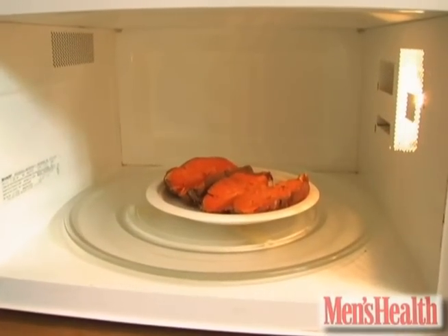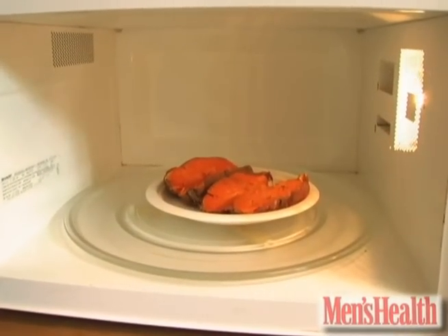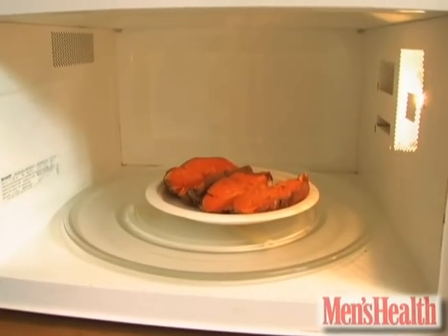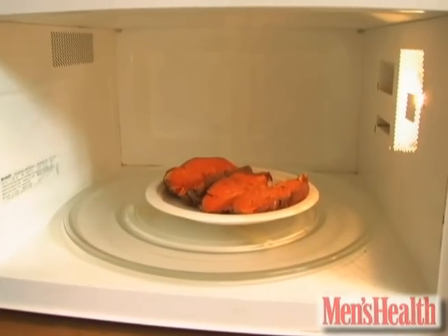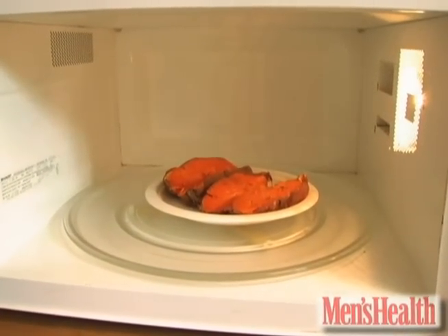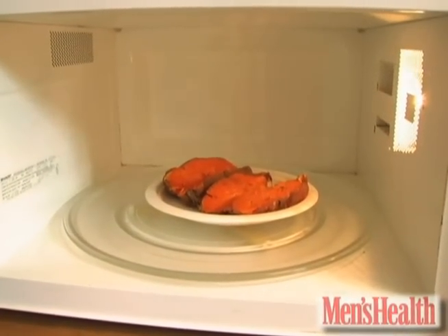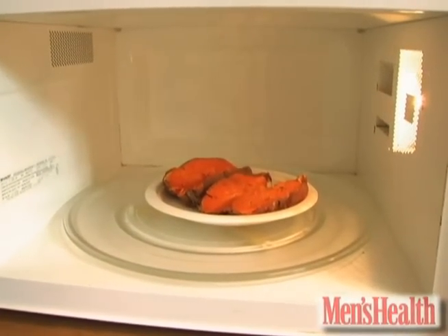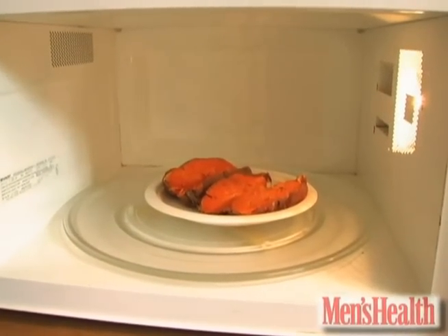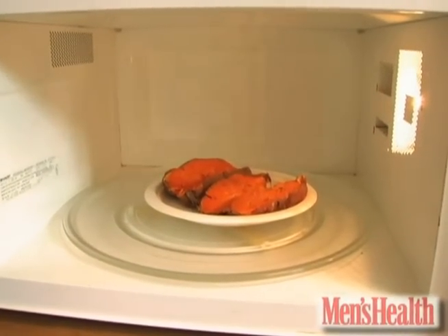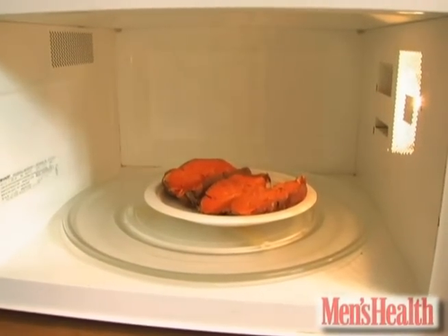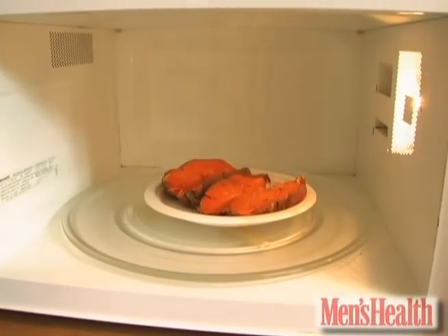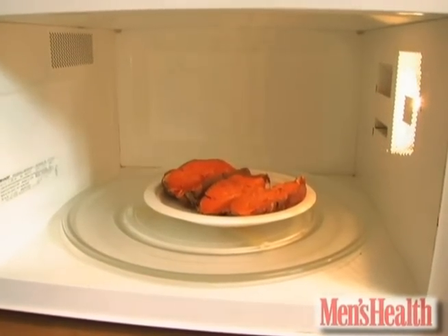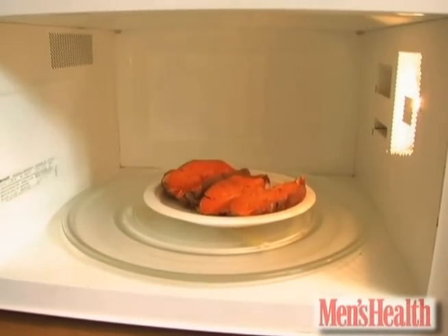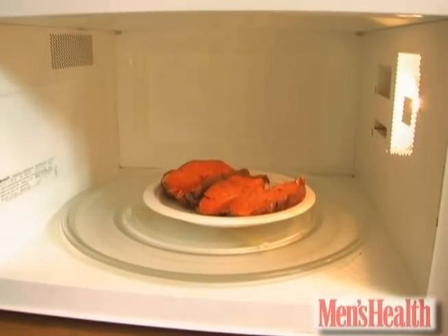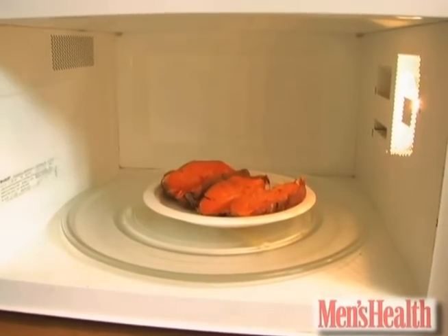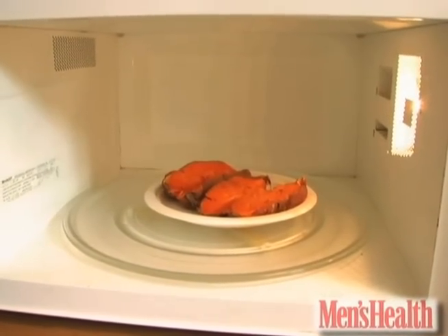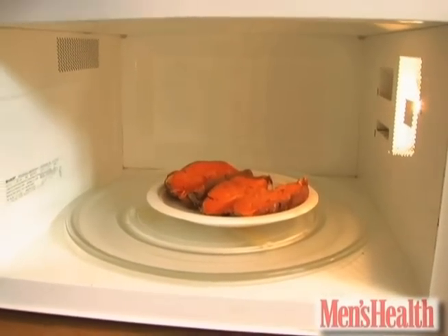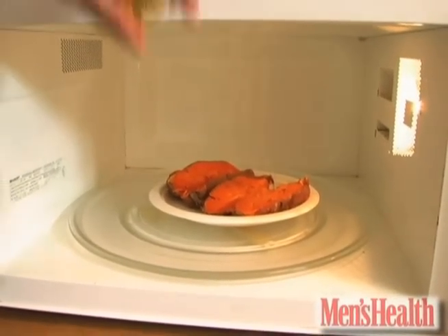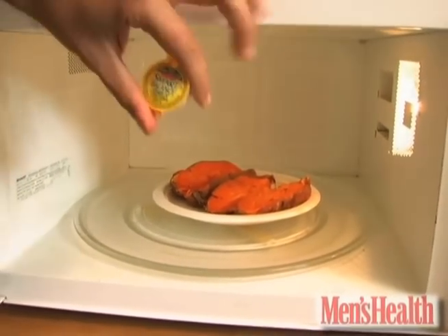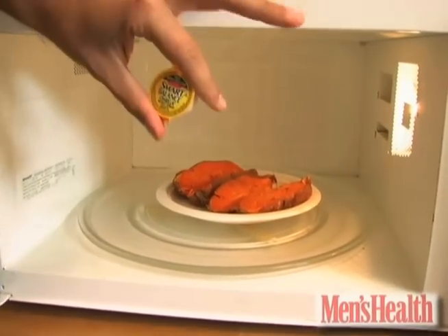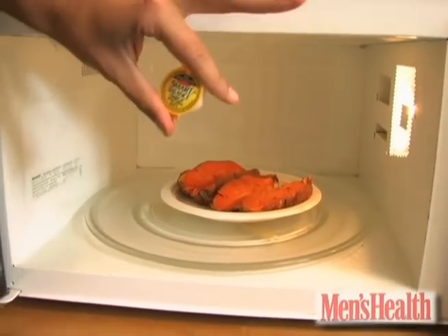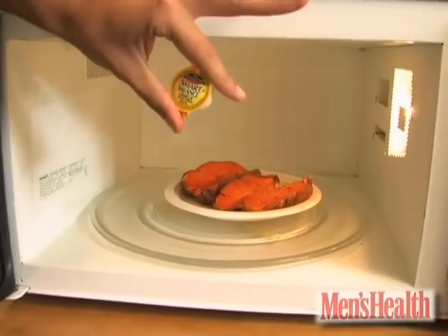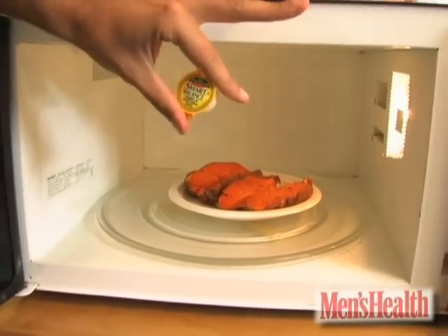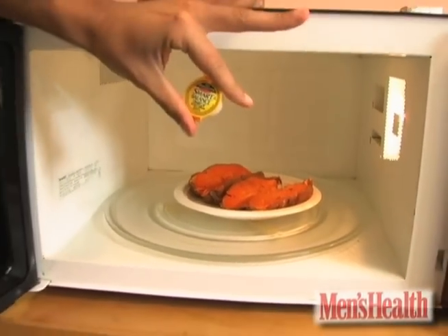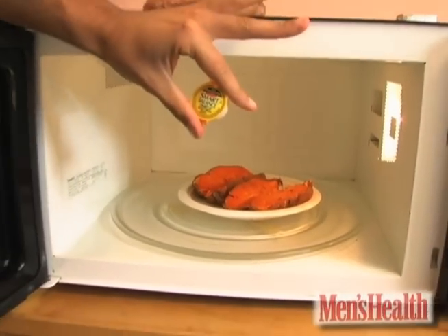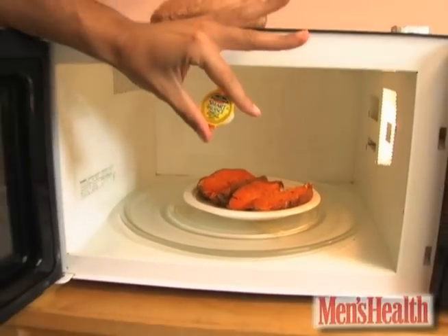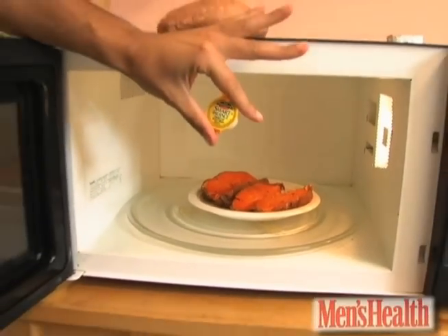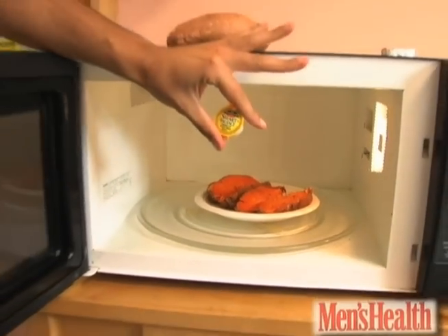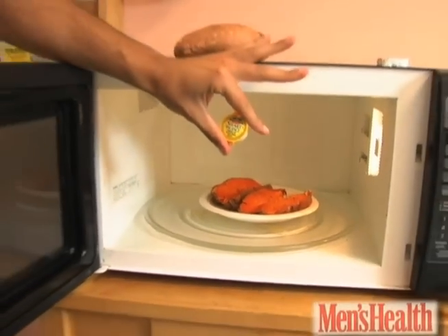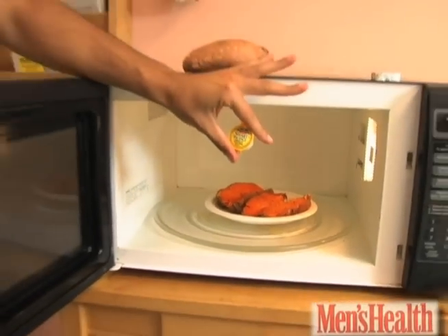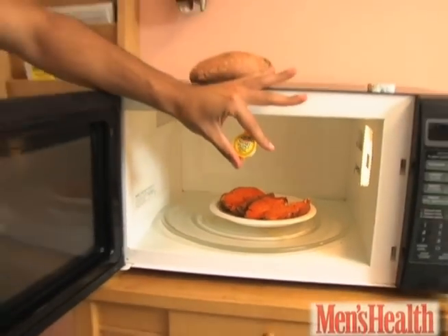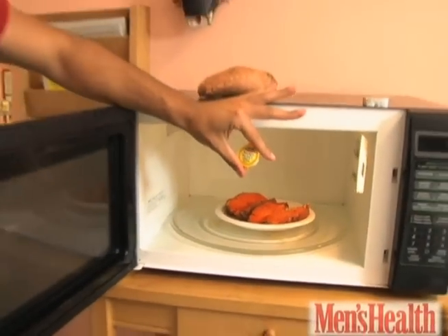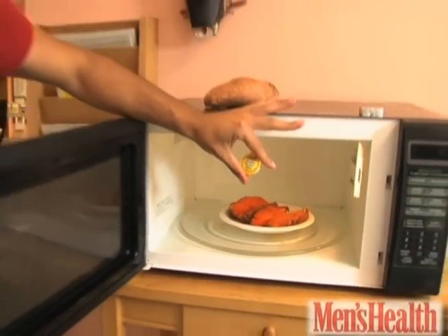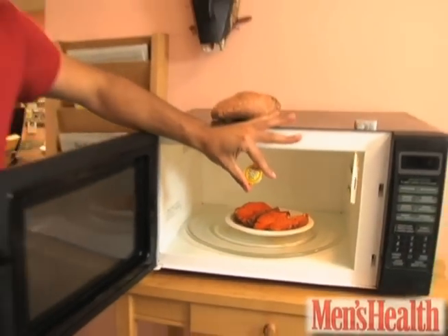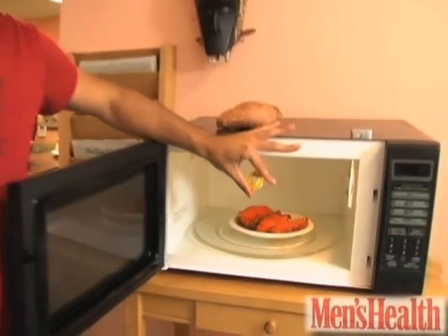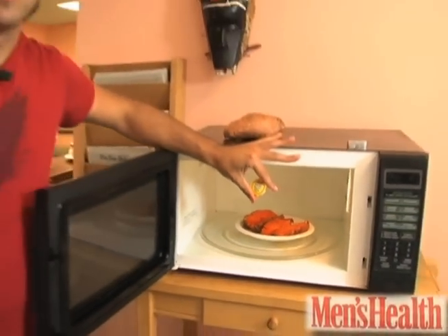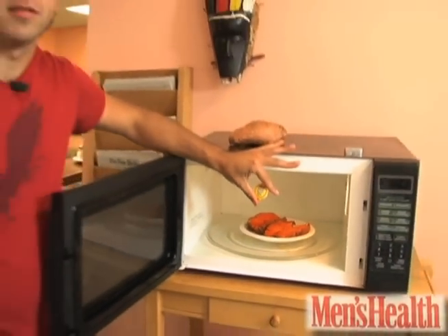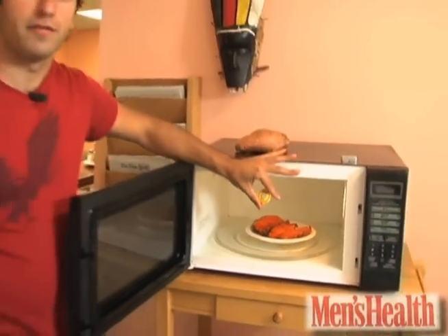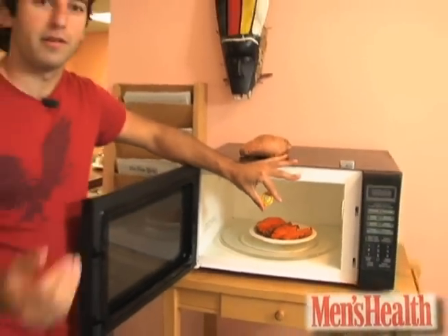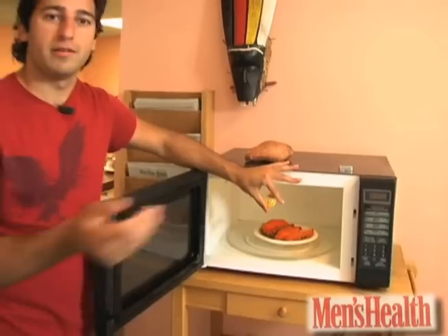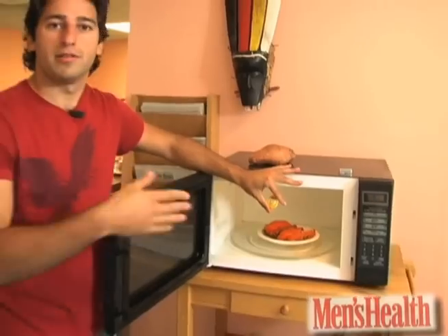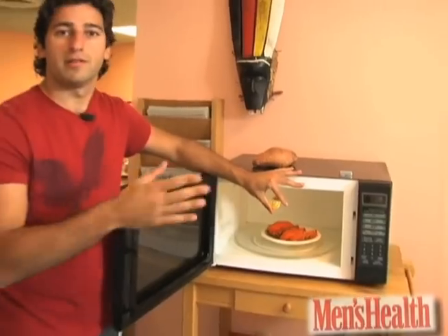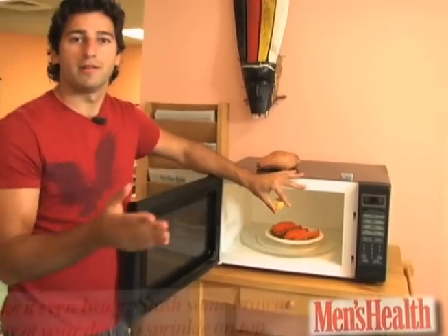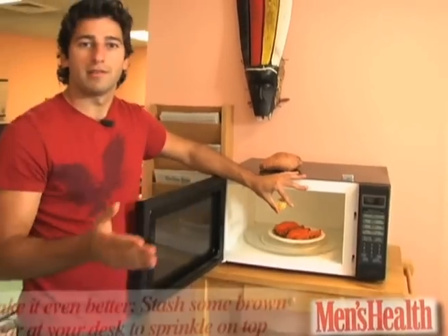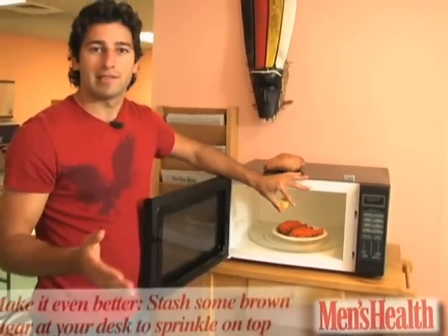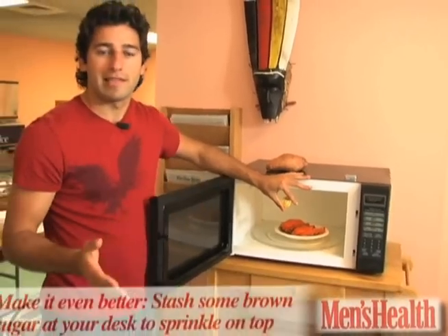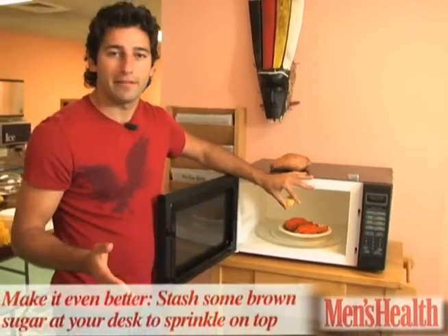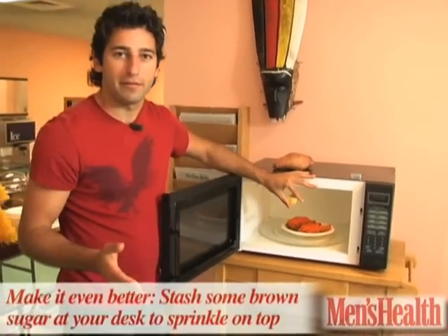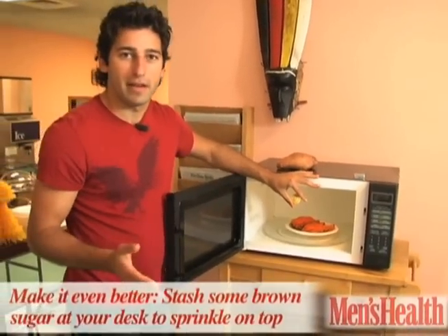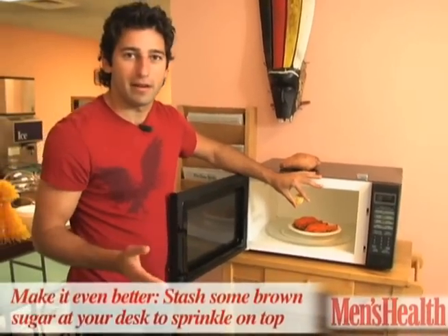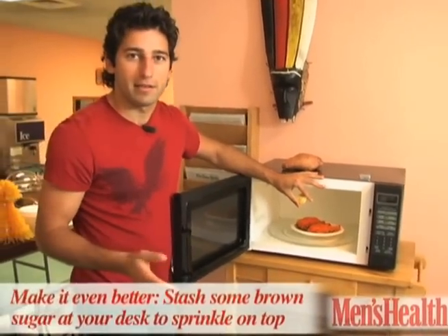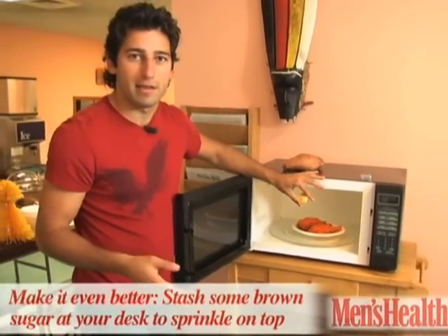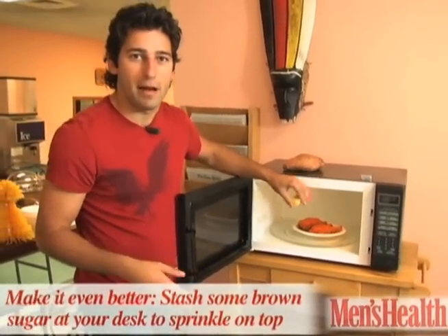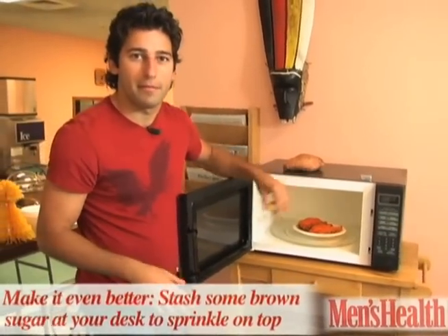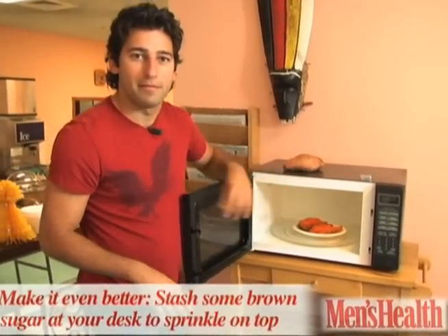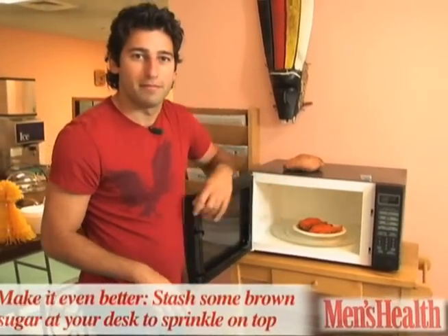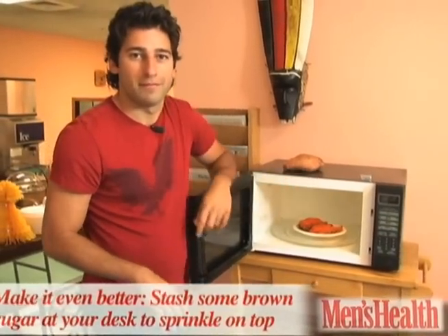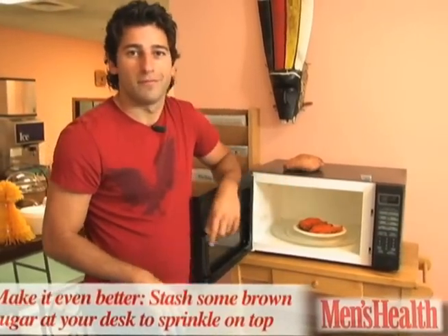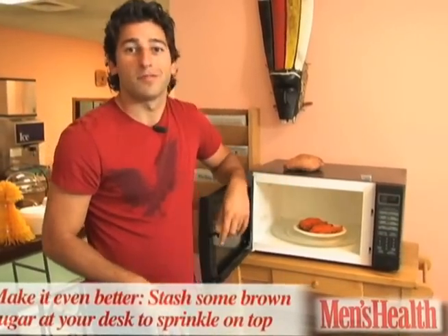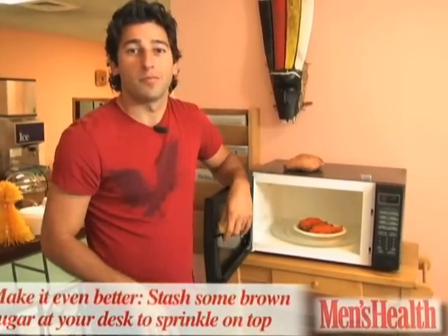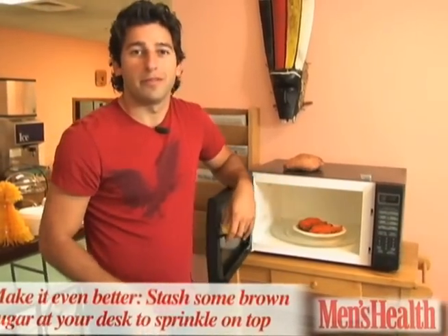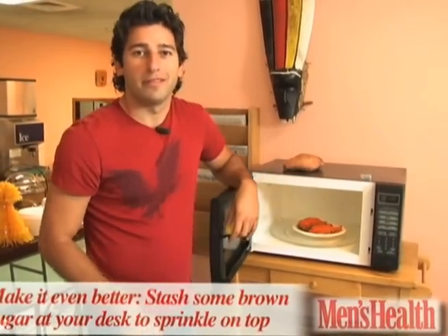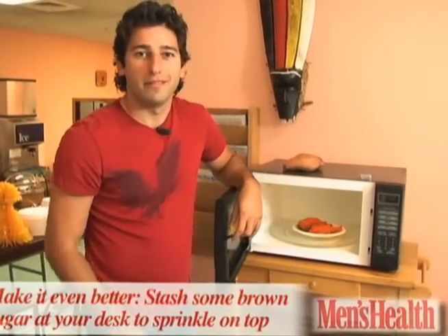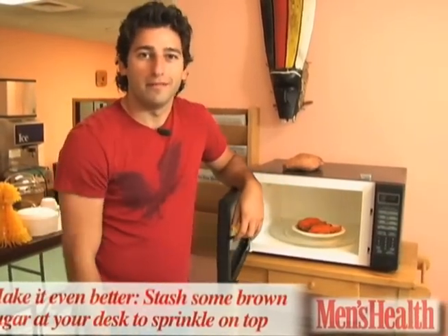Cut them in half just like we have here. Swipe some butter from your office's fridge, slather that on top. It's pretty good.